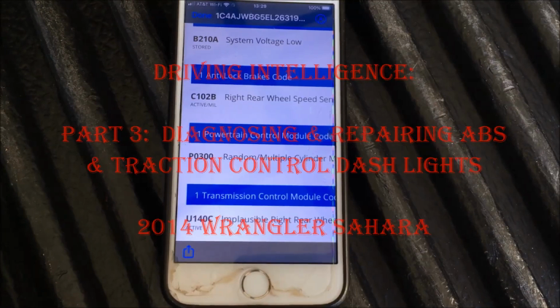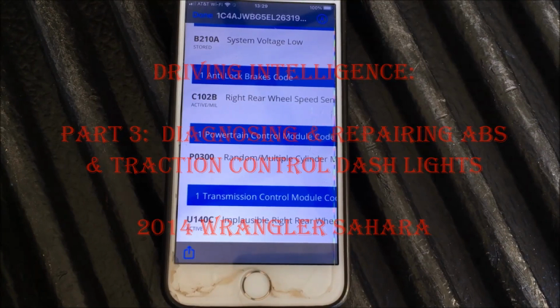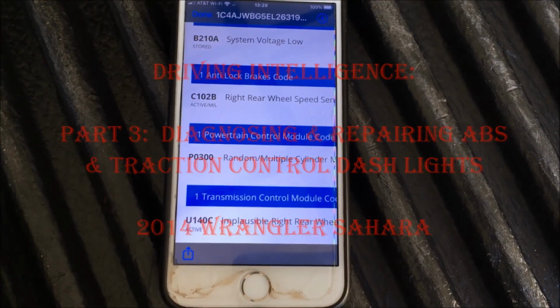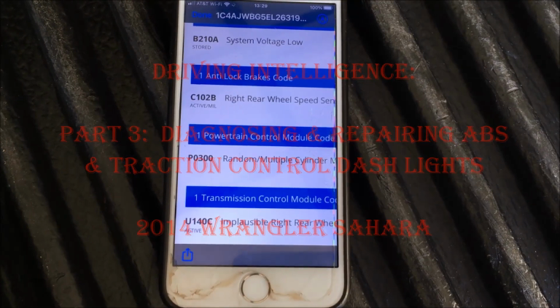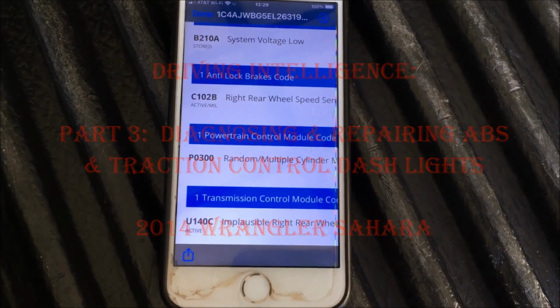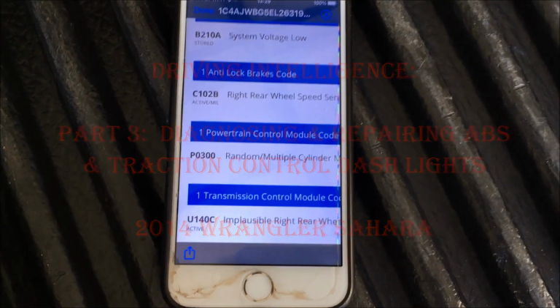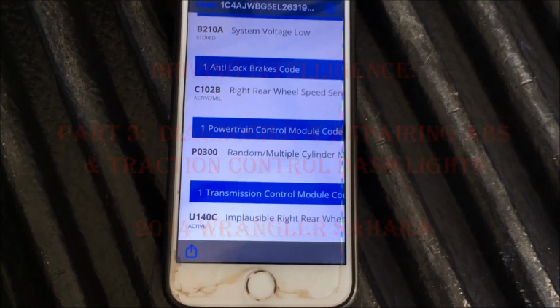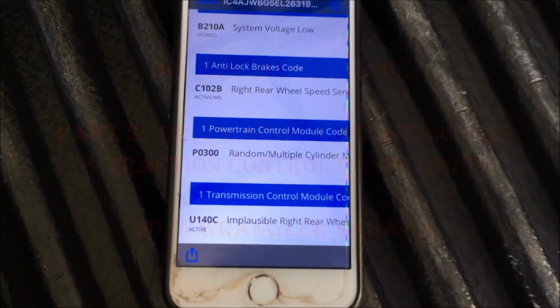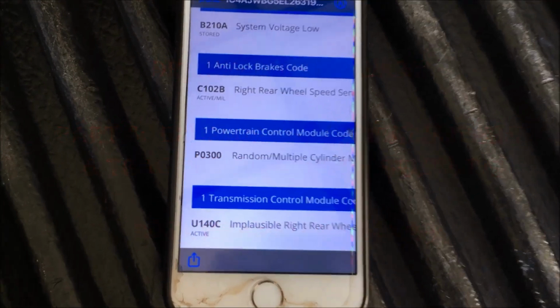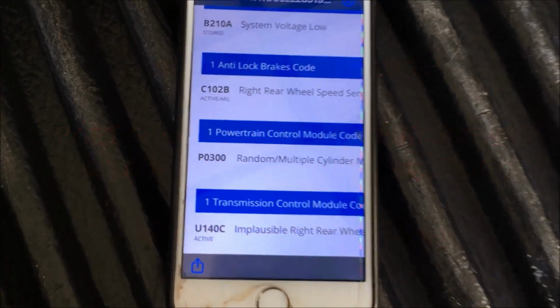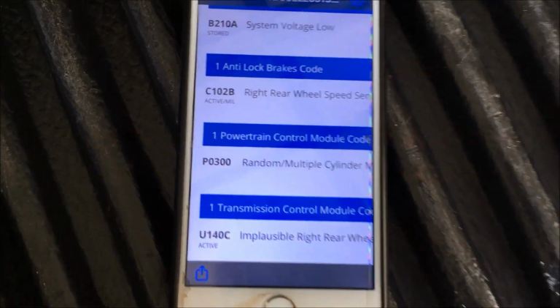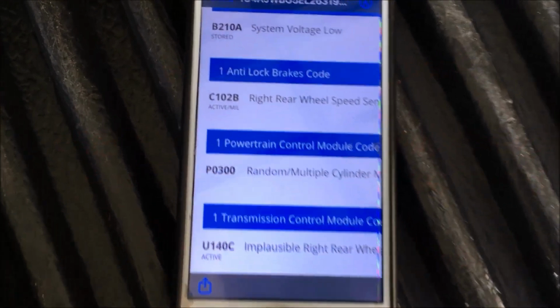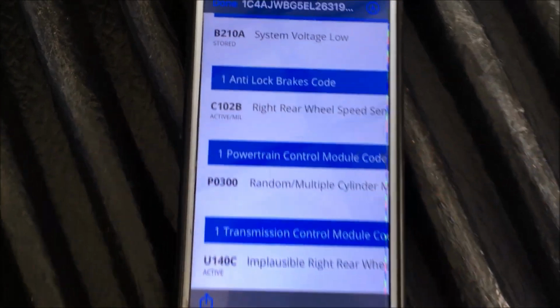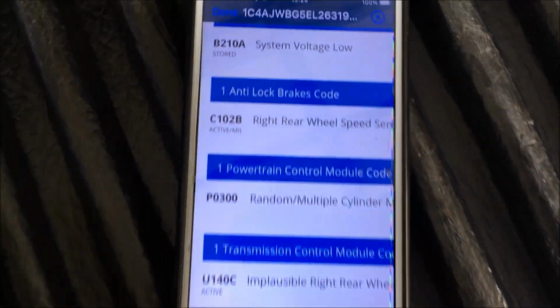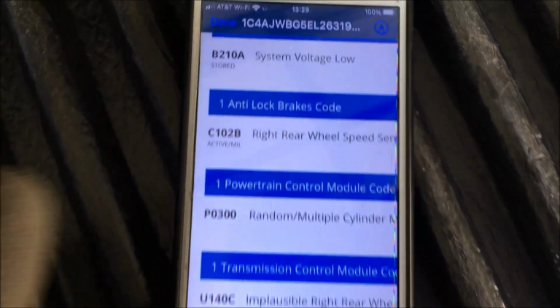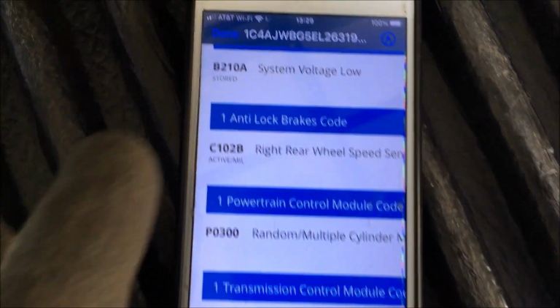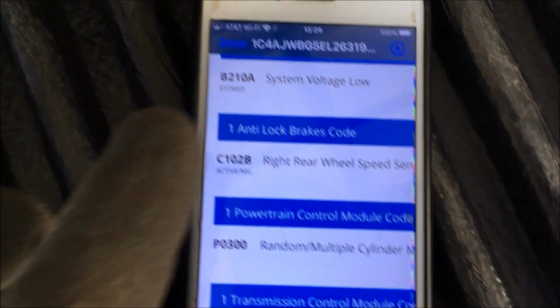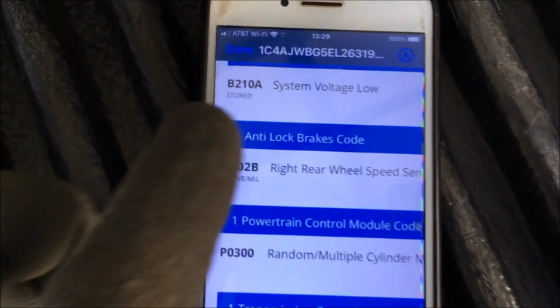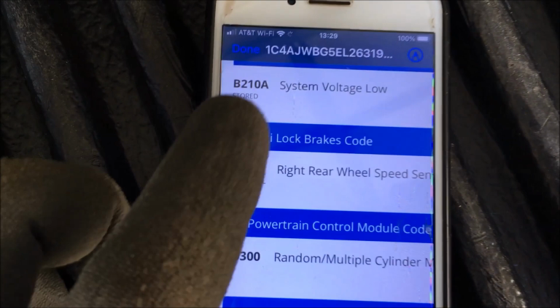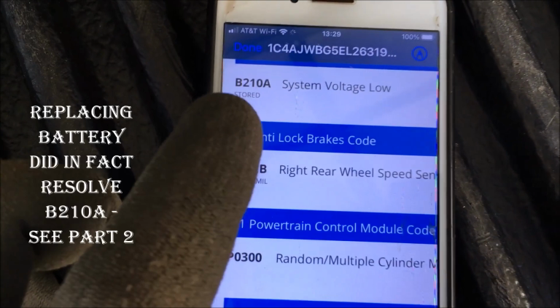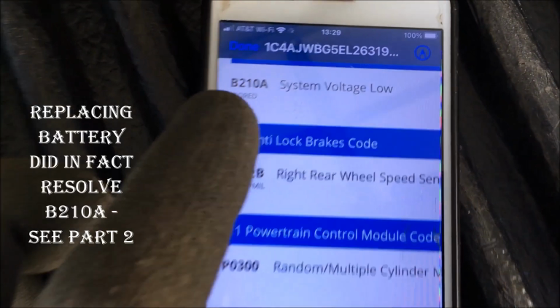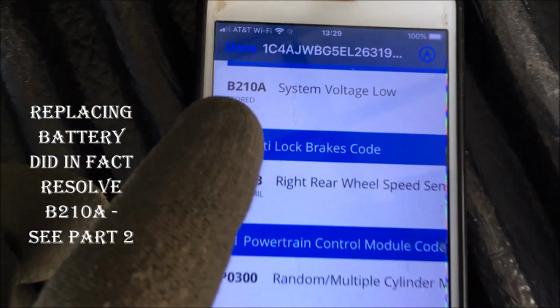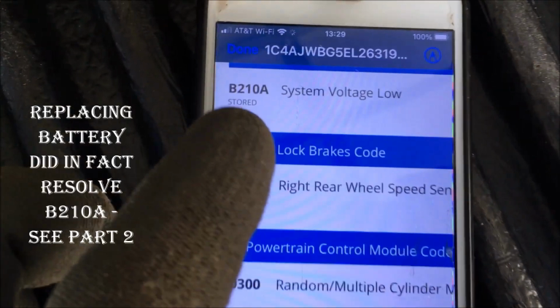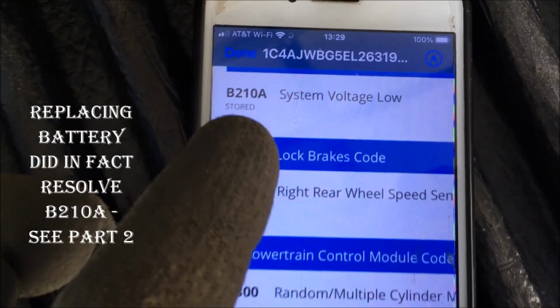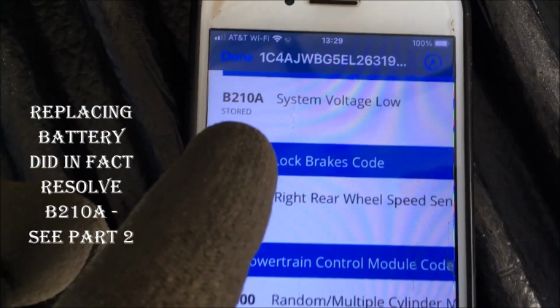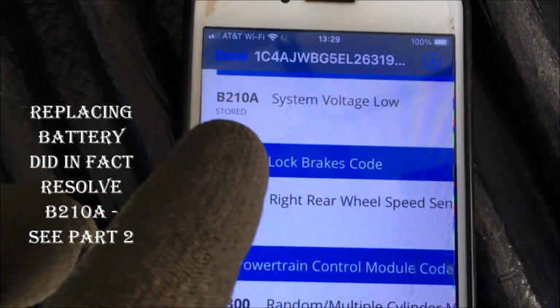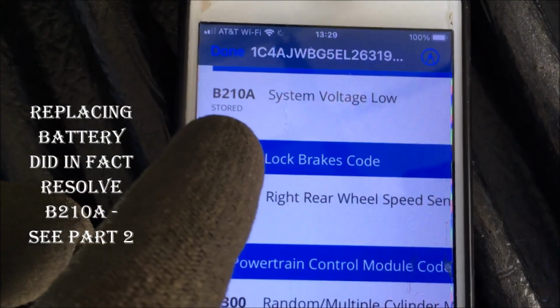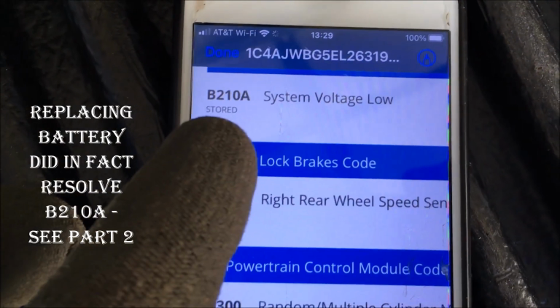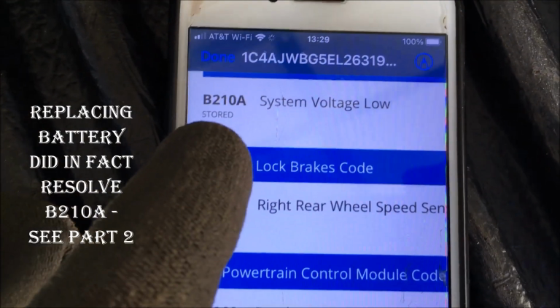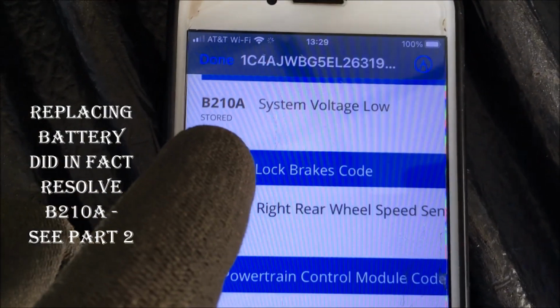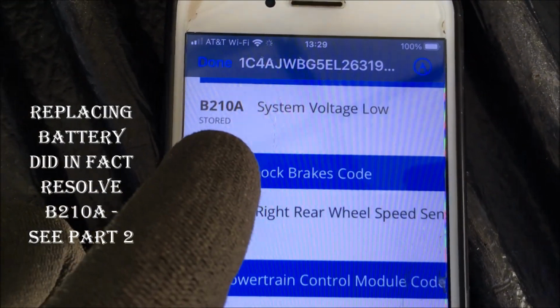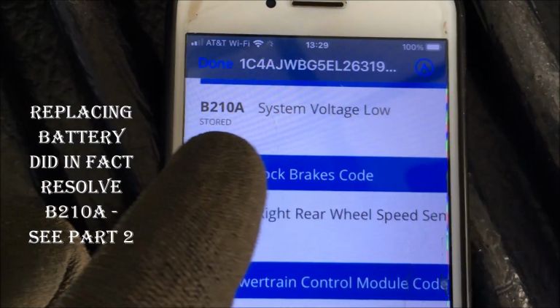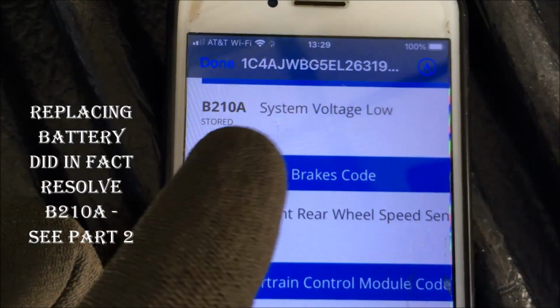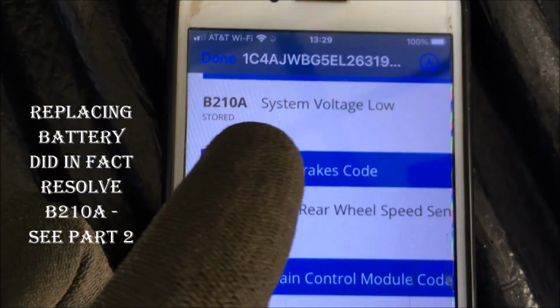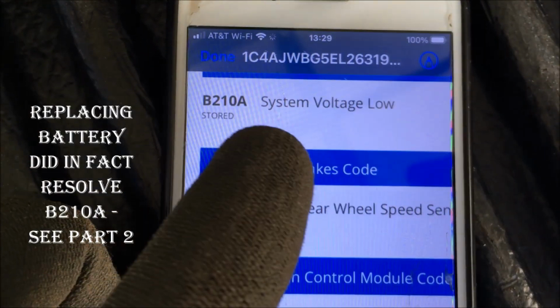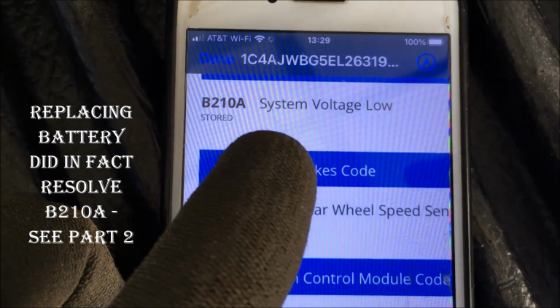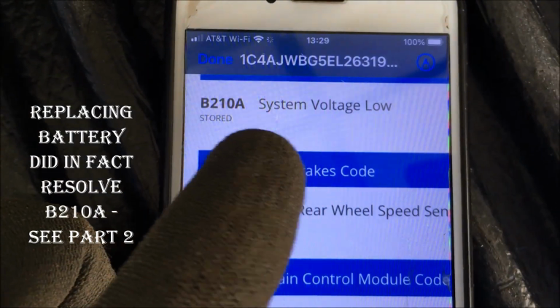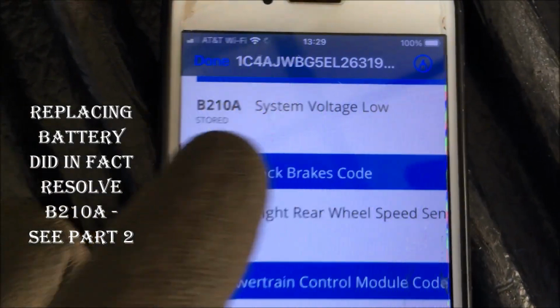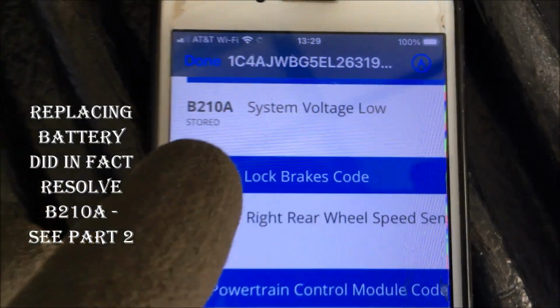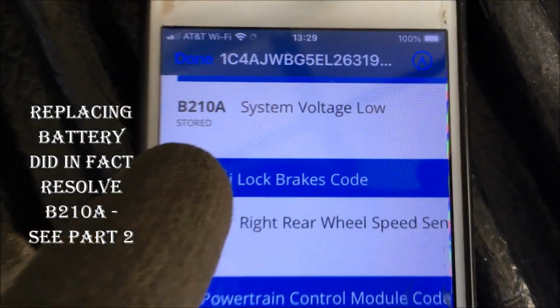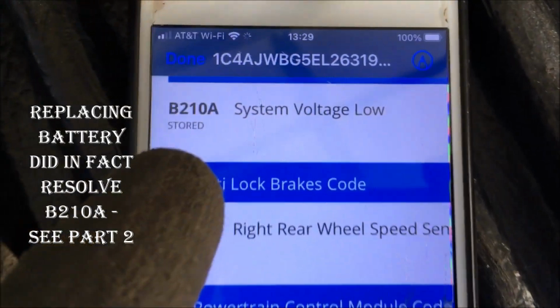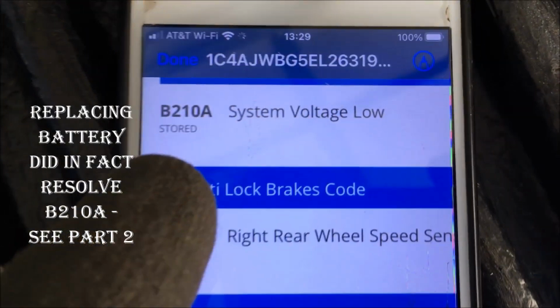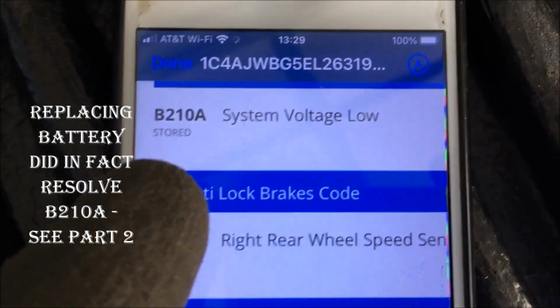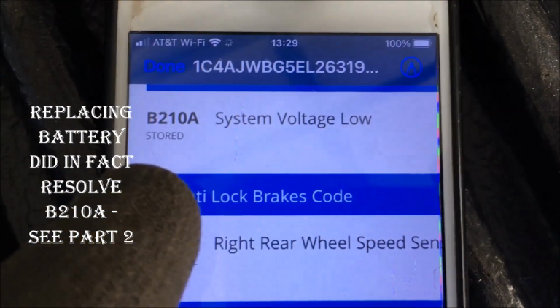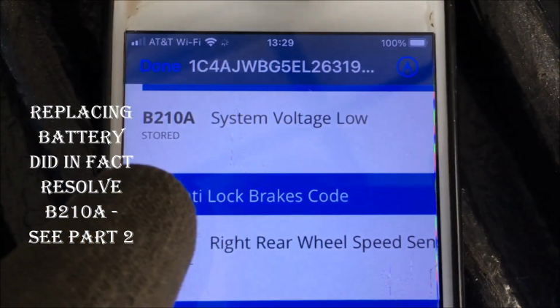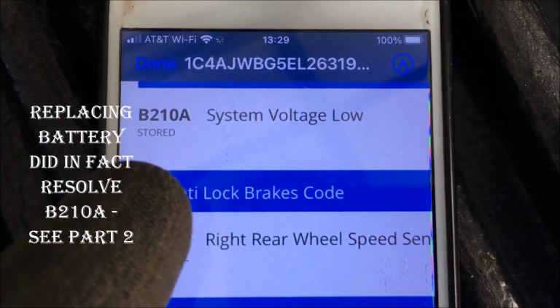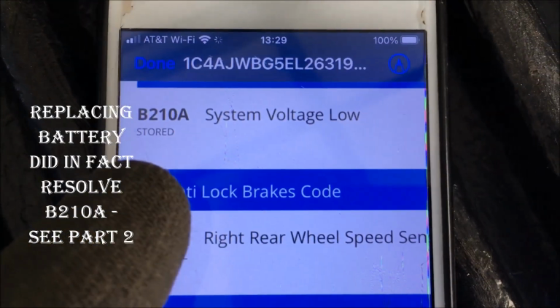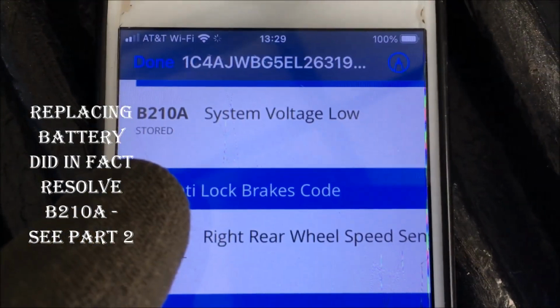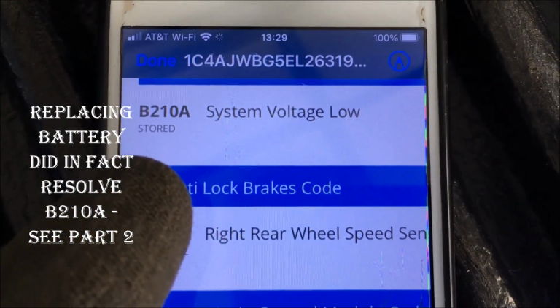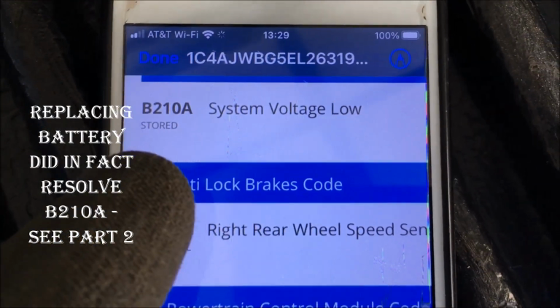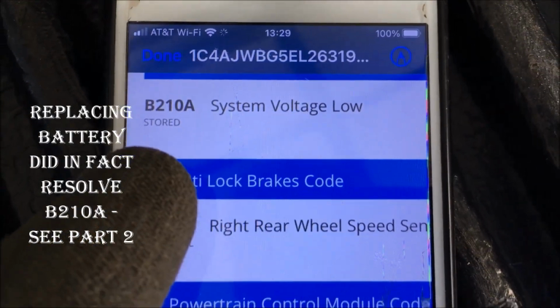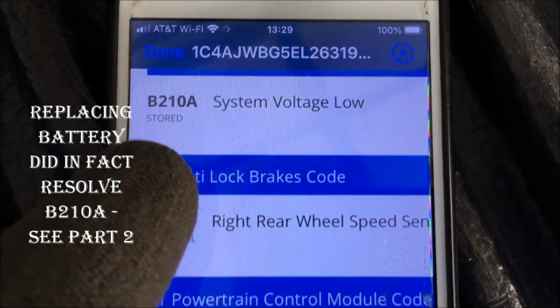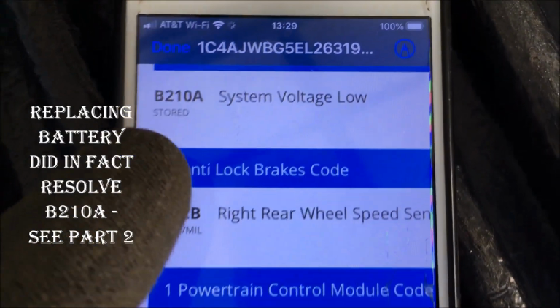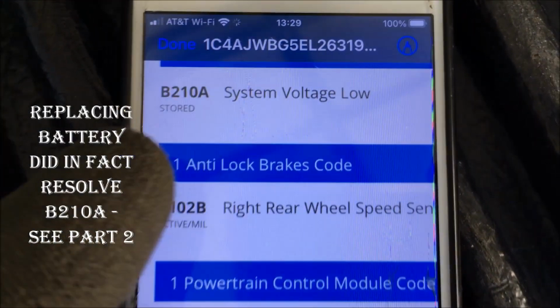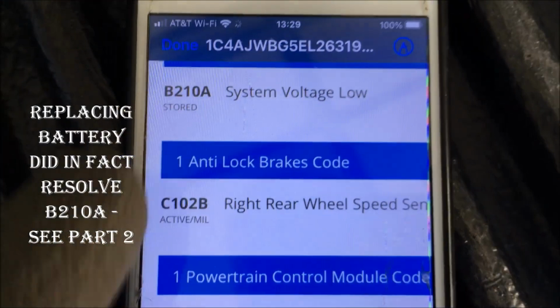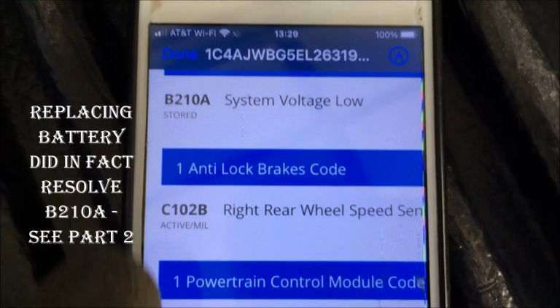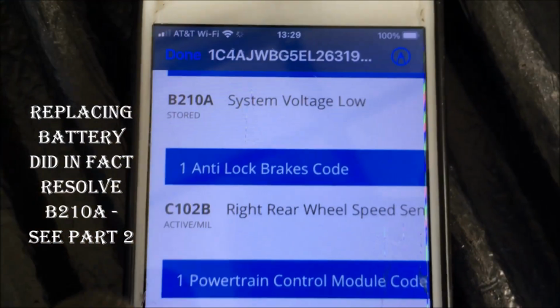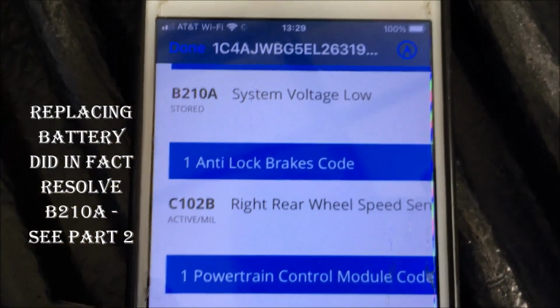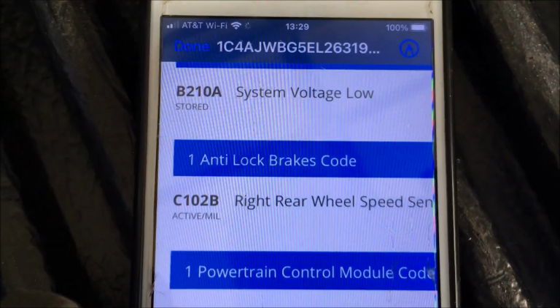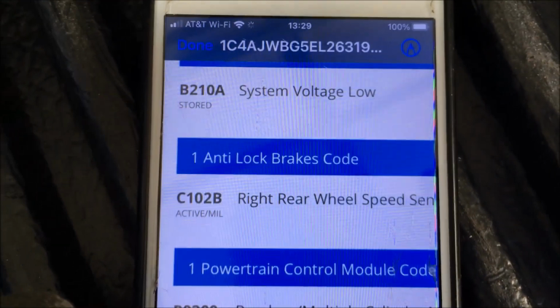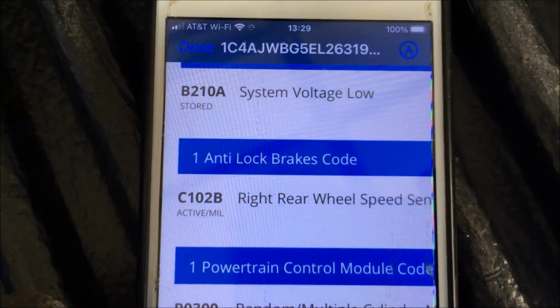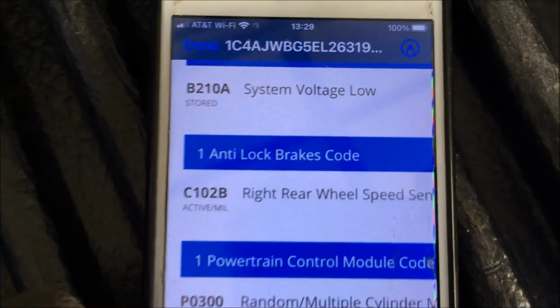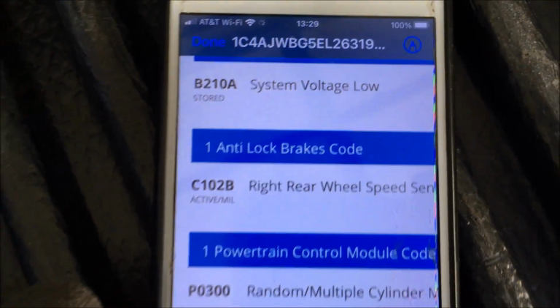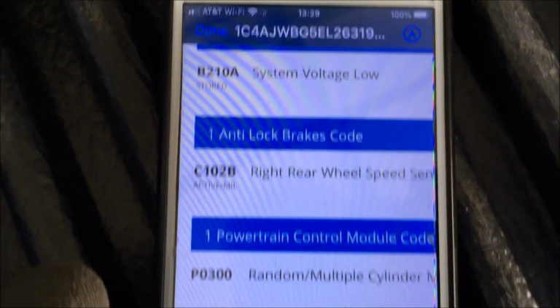I've replaced the battery and I'm hoping that resolves B210A system voltage low. The battery was definitely bad.